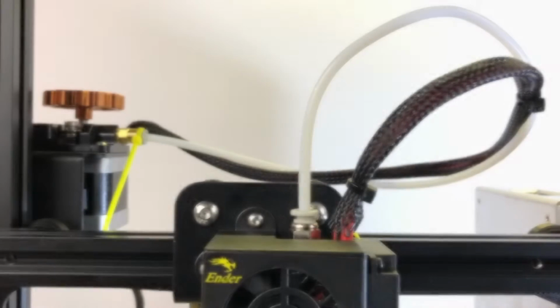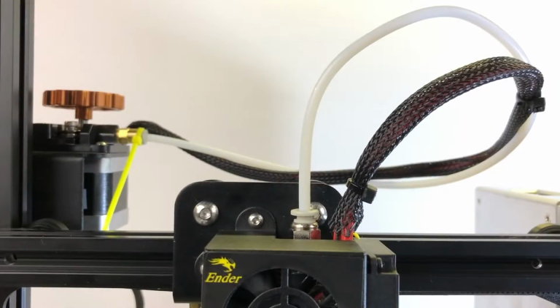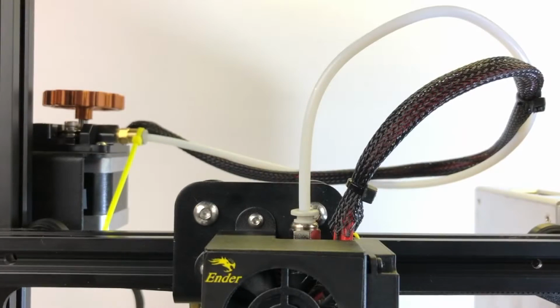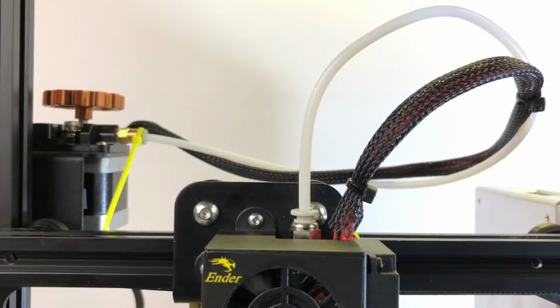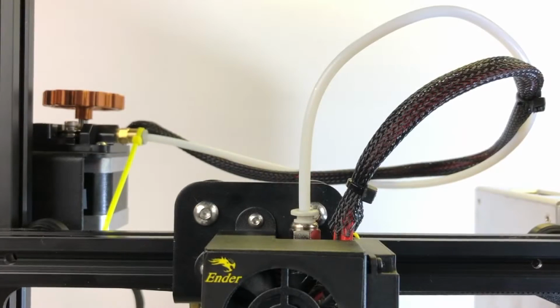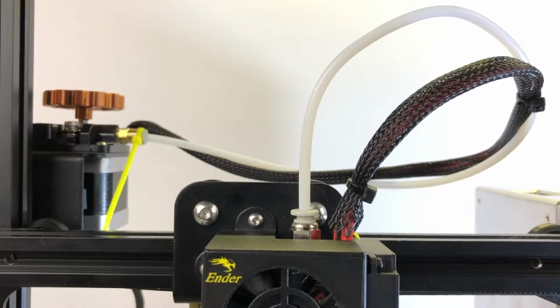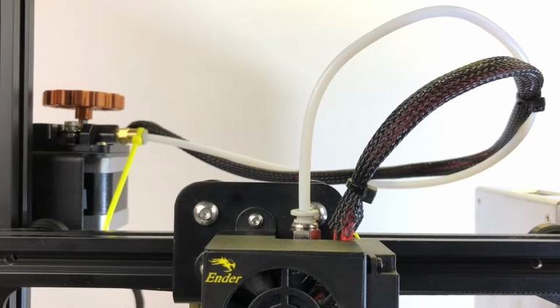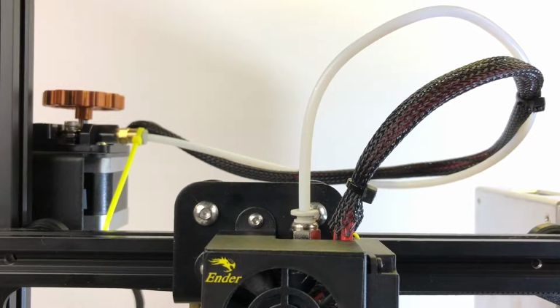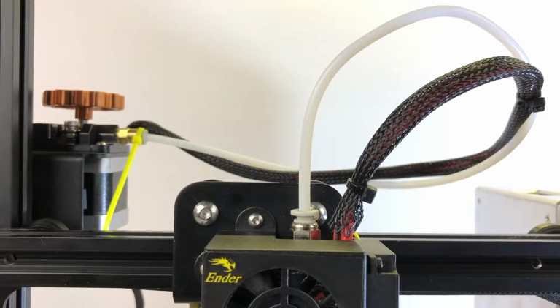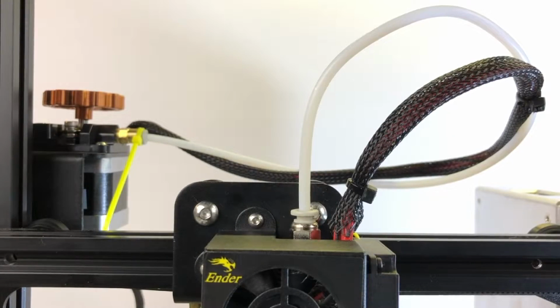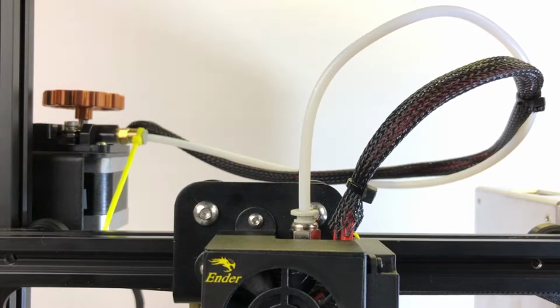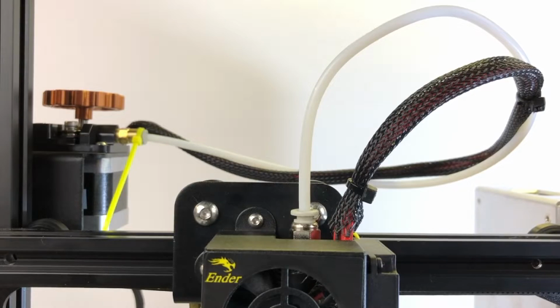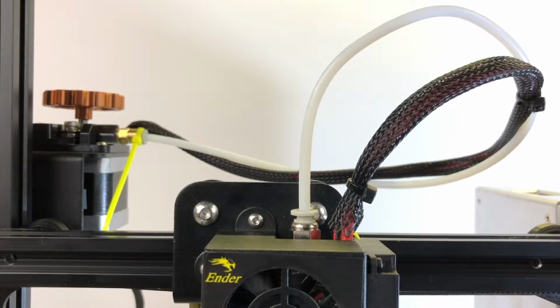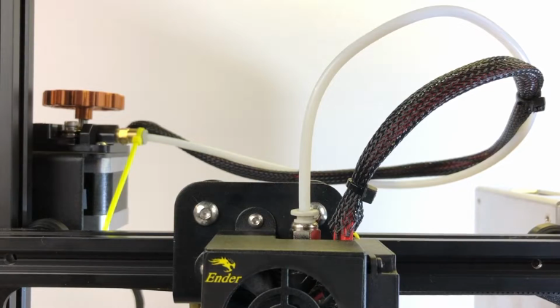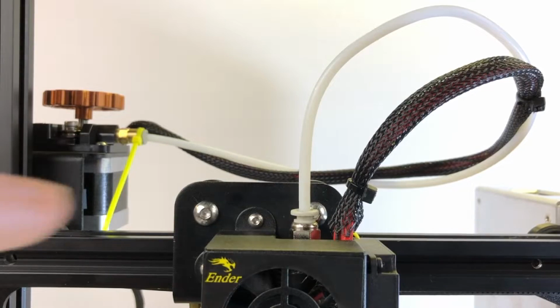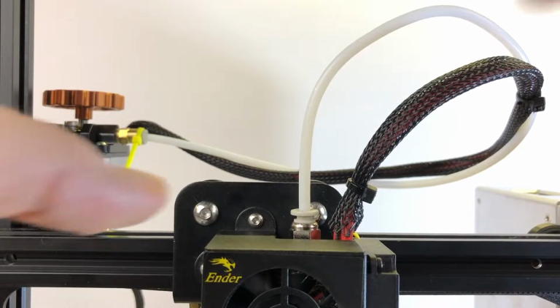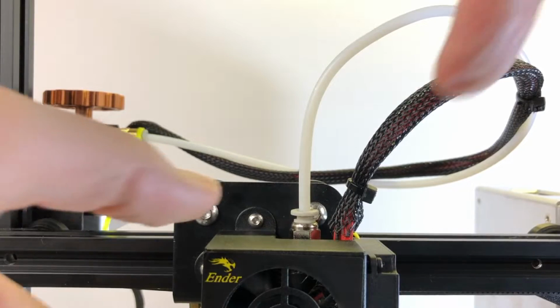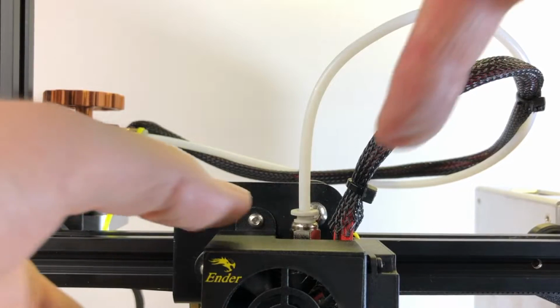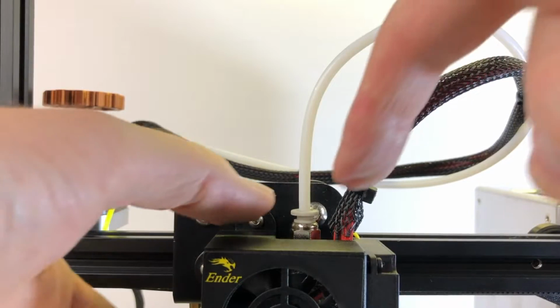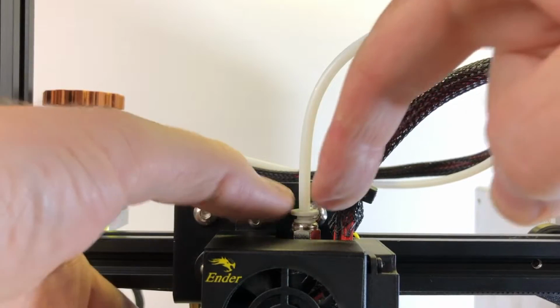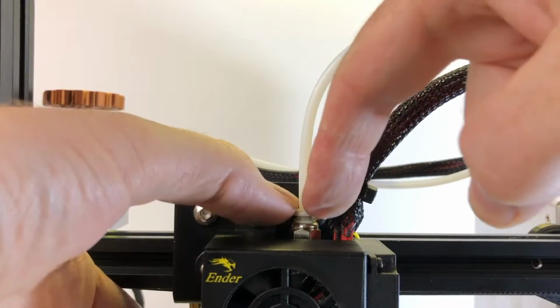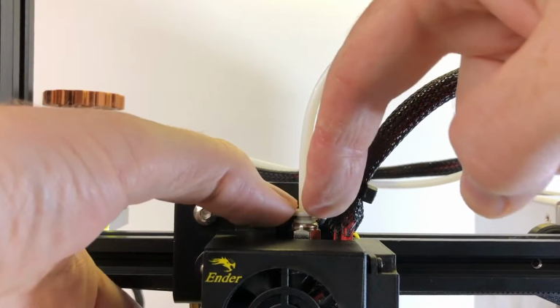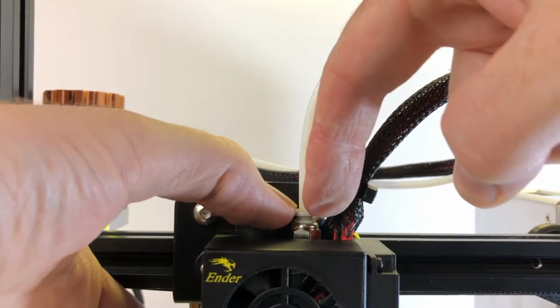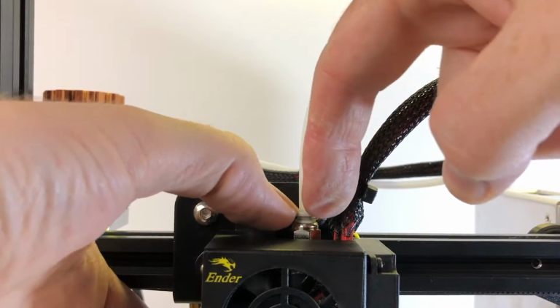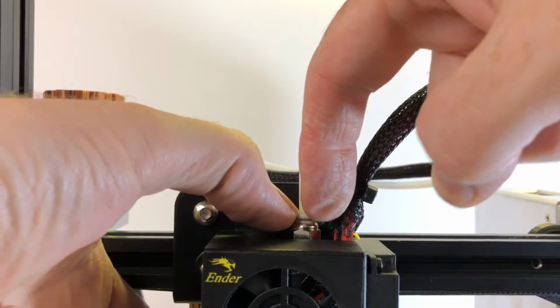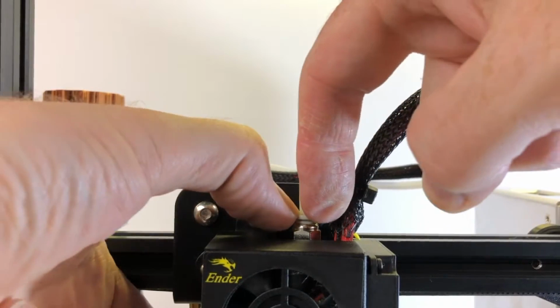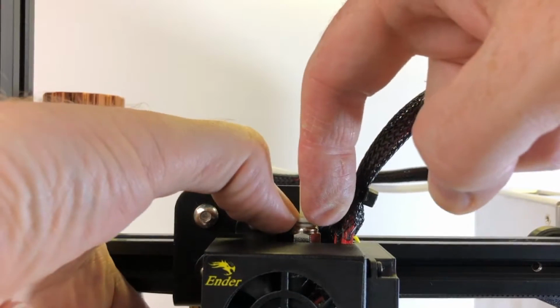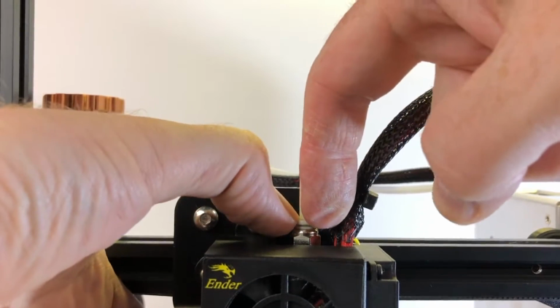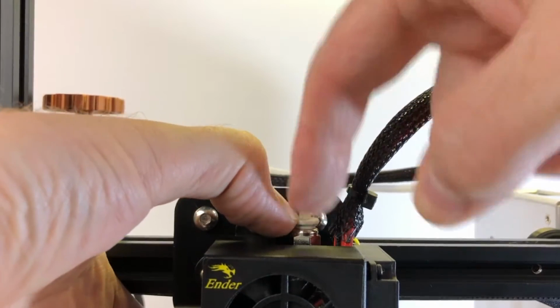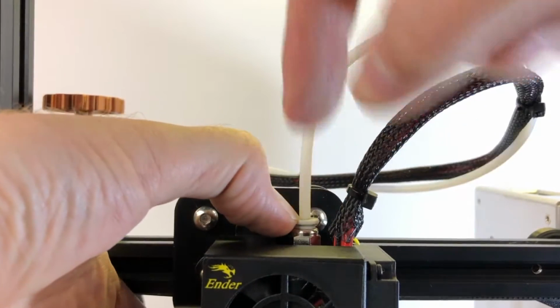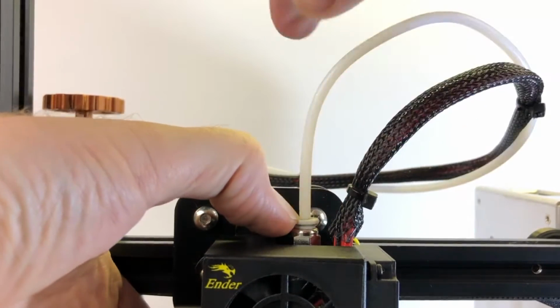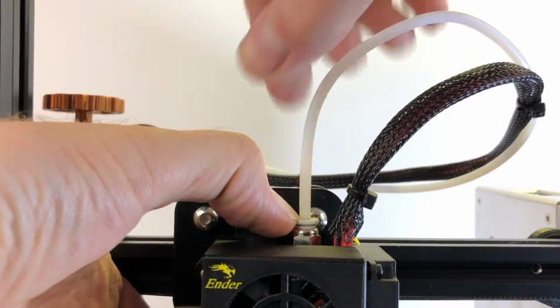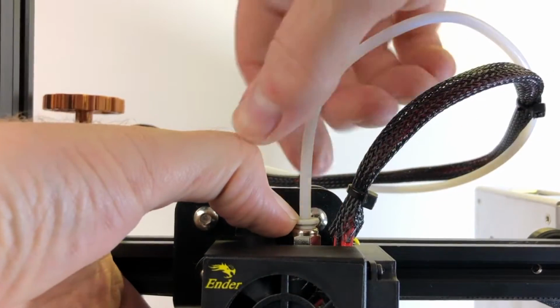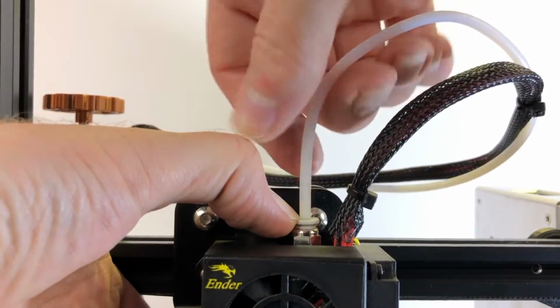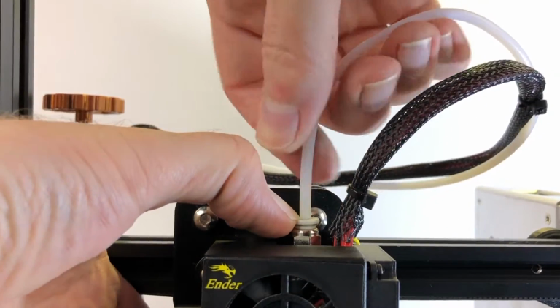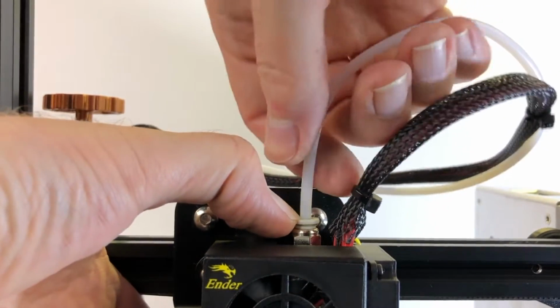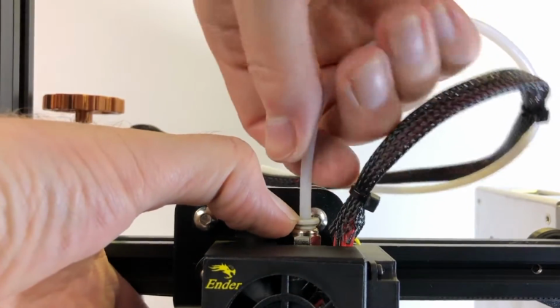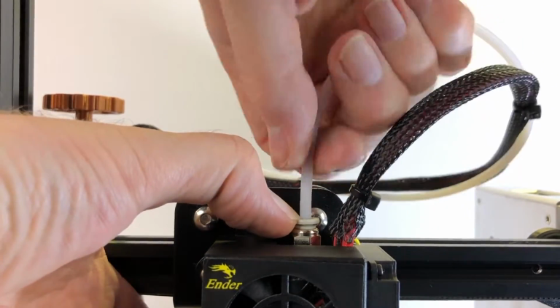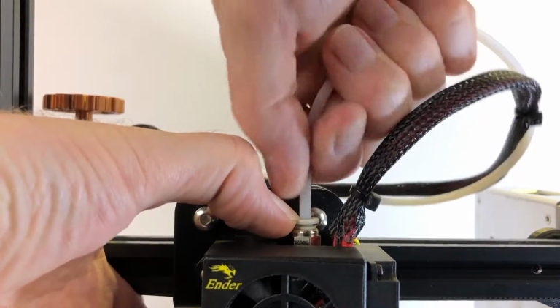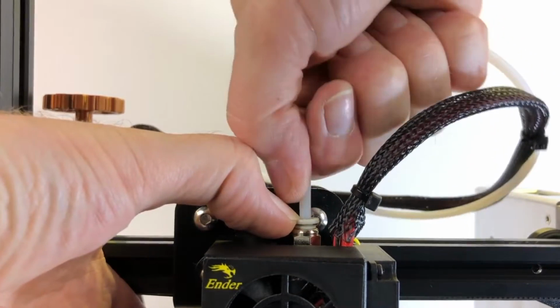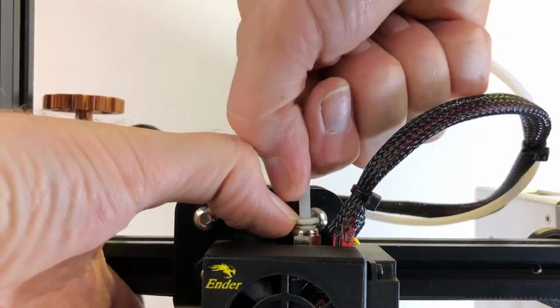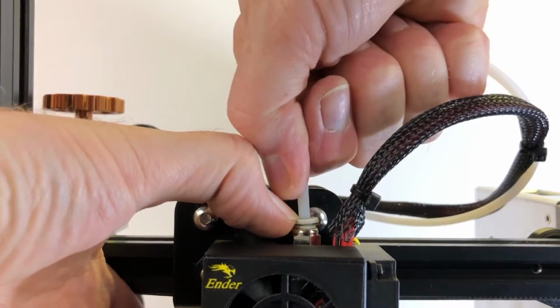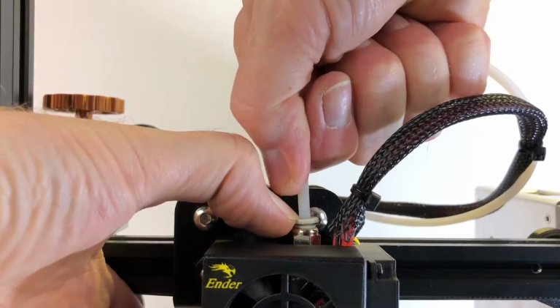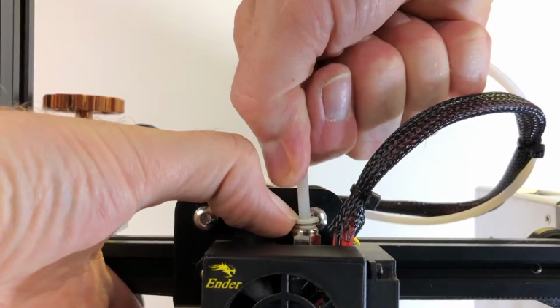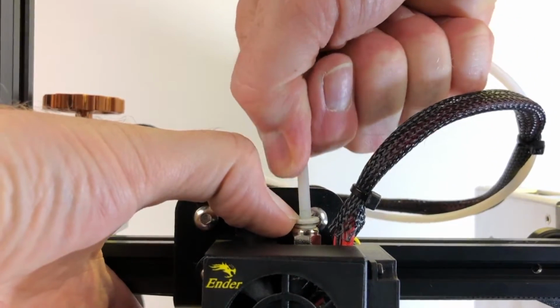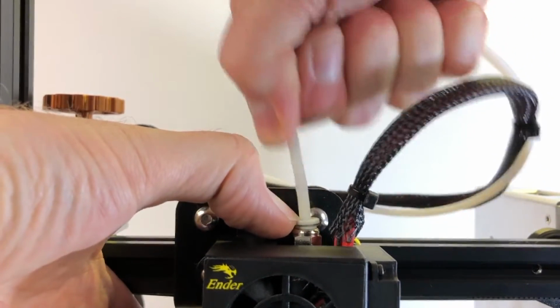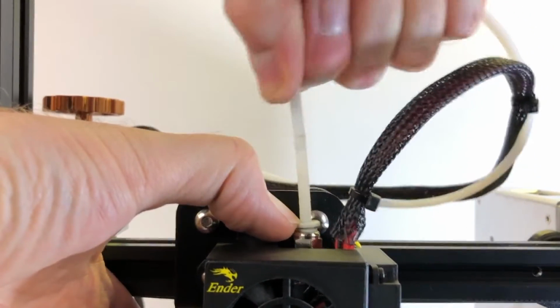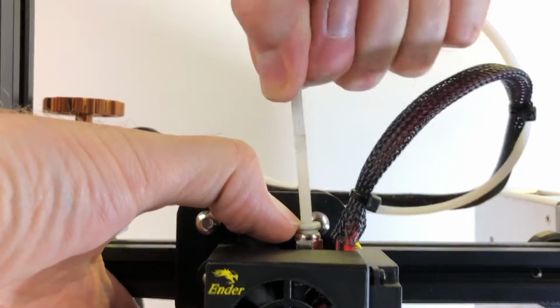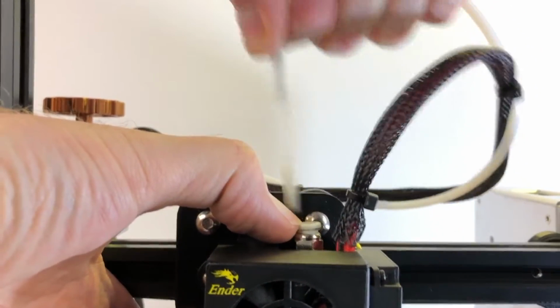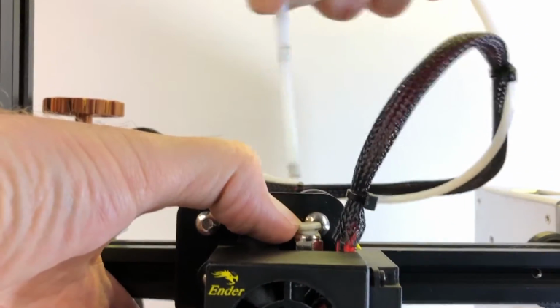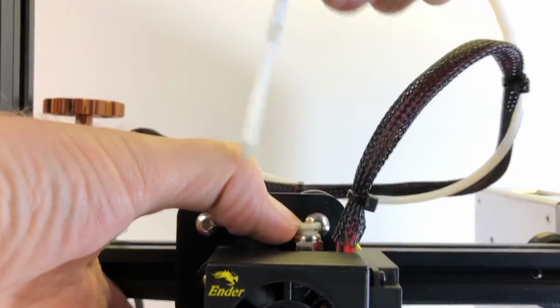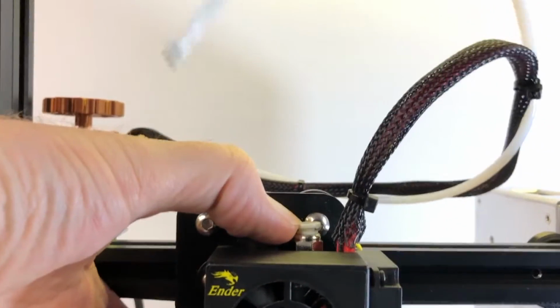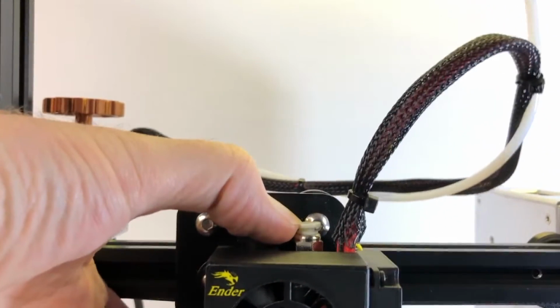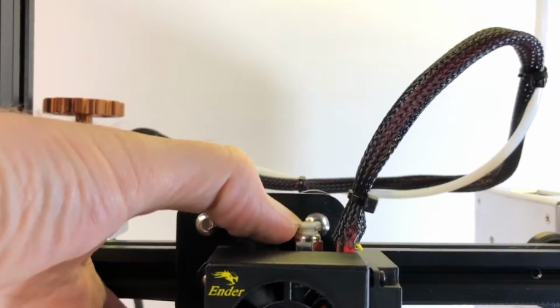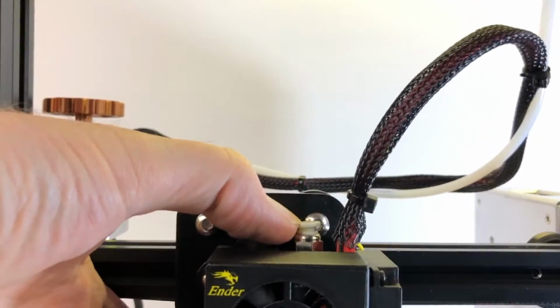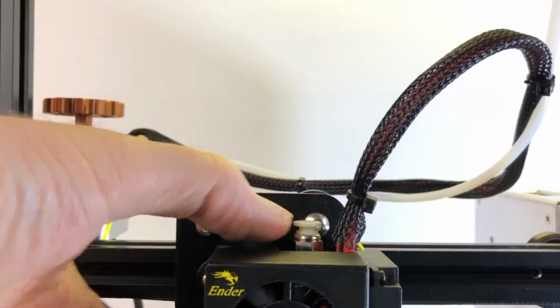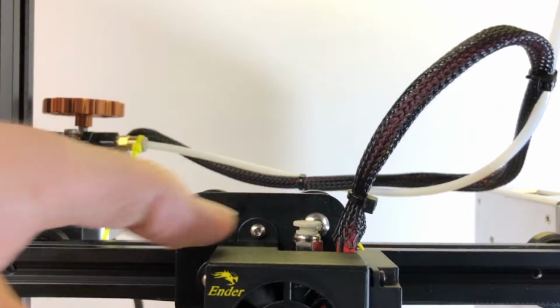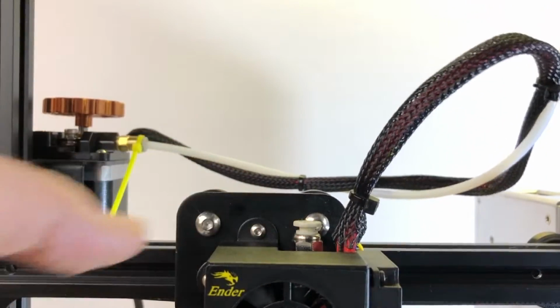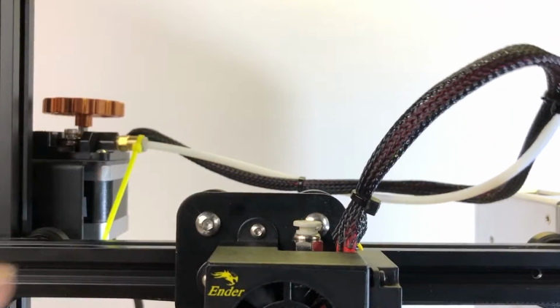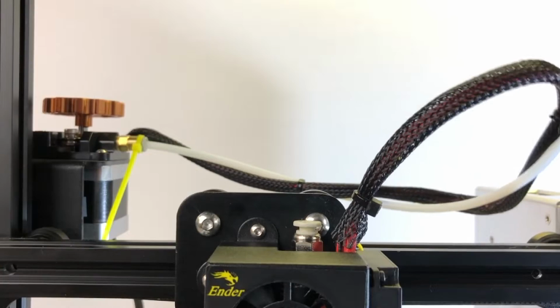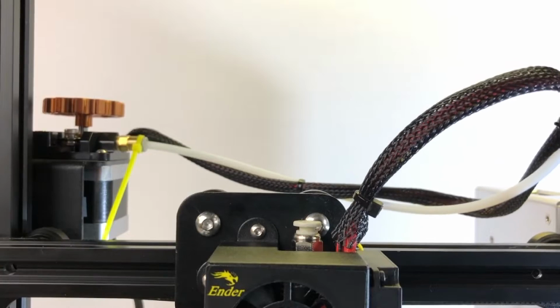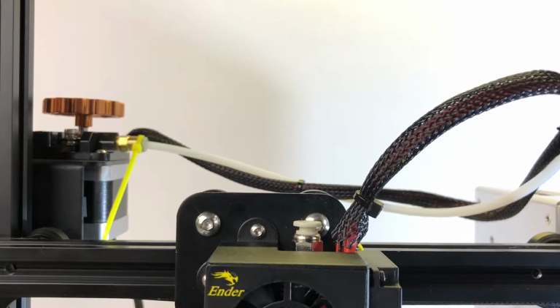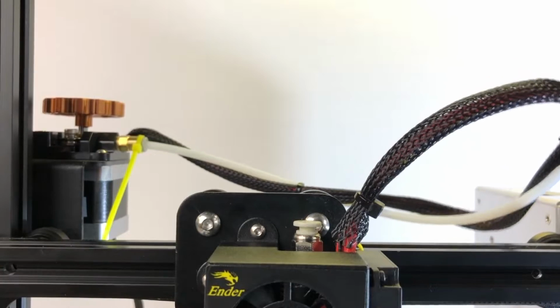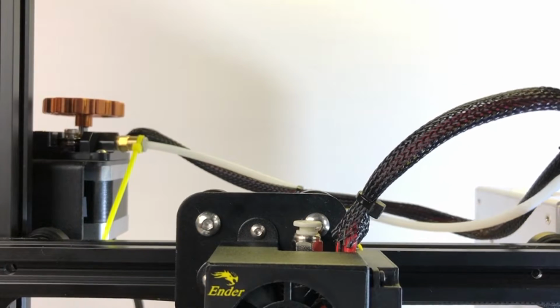Press down on the collet ring of the pneumatic fitting at the top of the hot end, and pull upward on the Bowden tube to remove it.